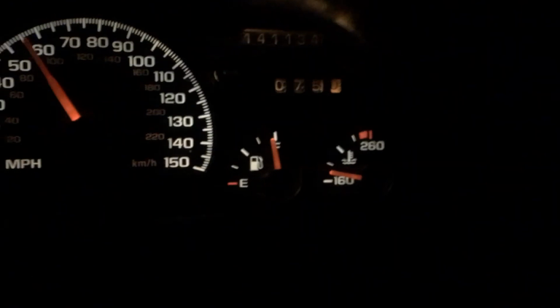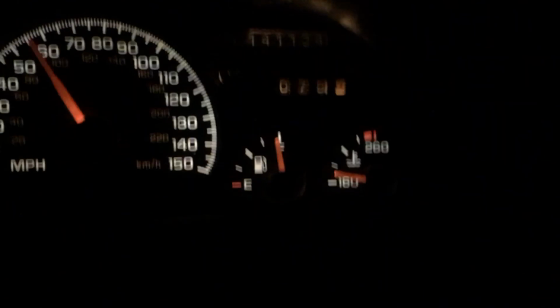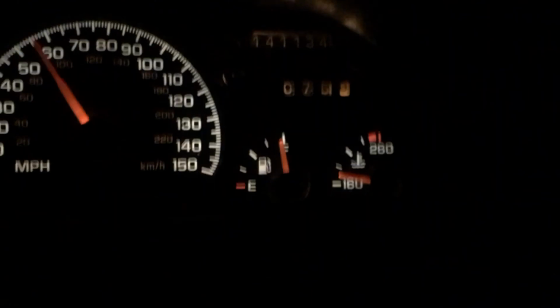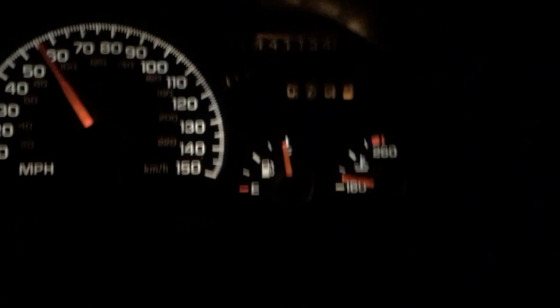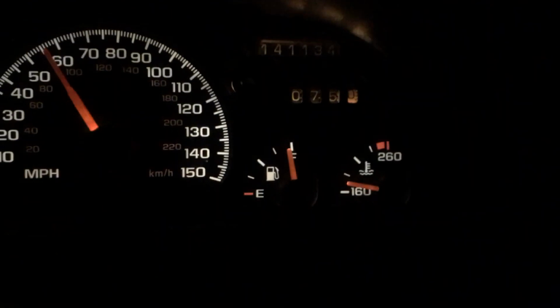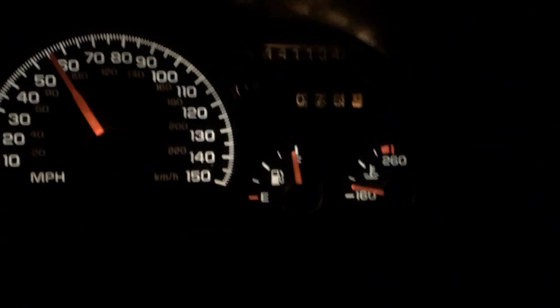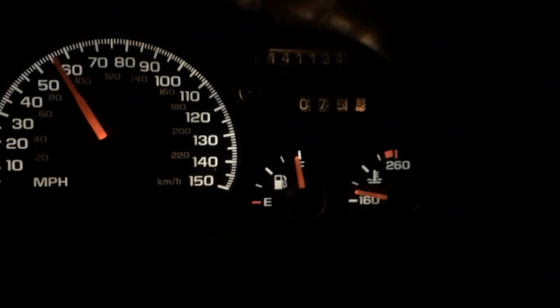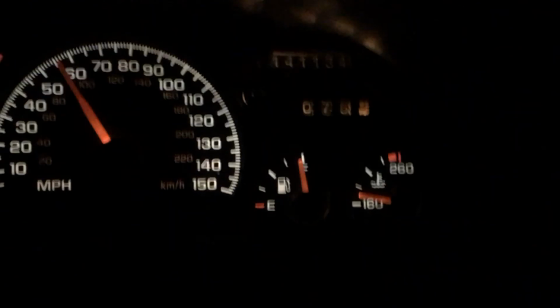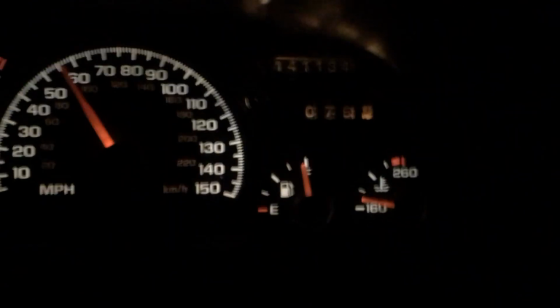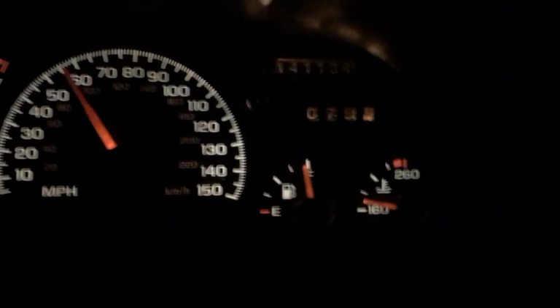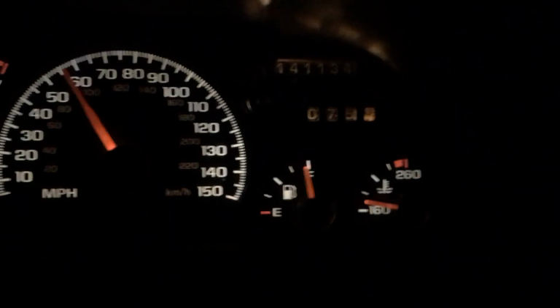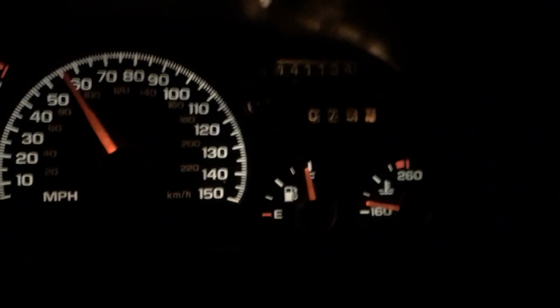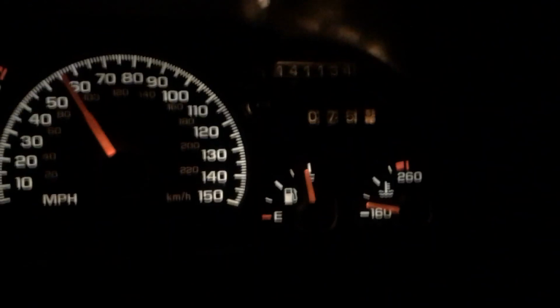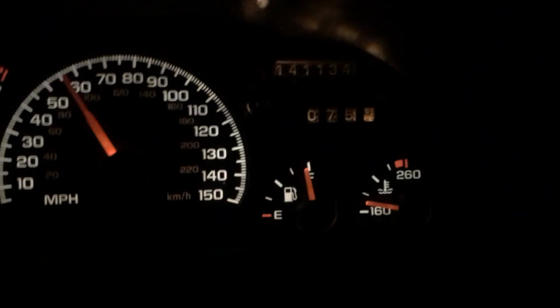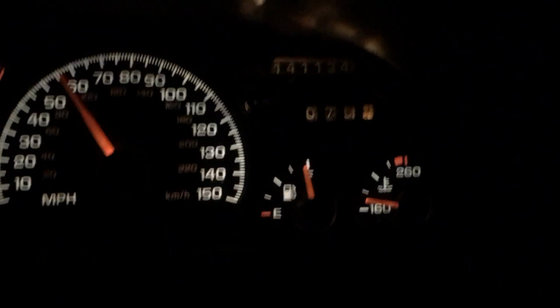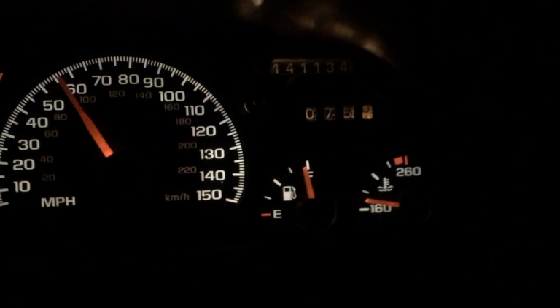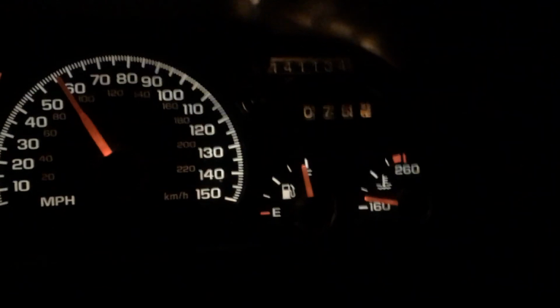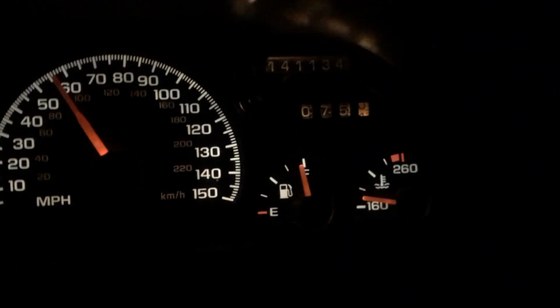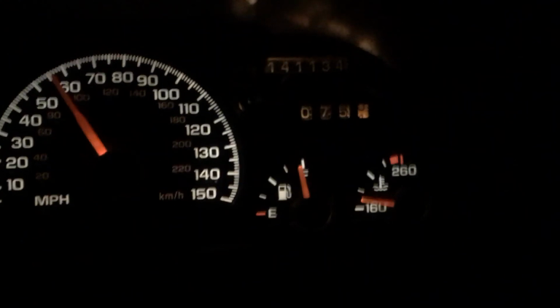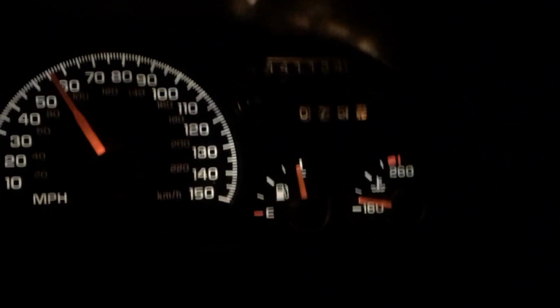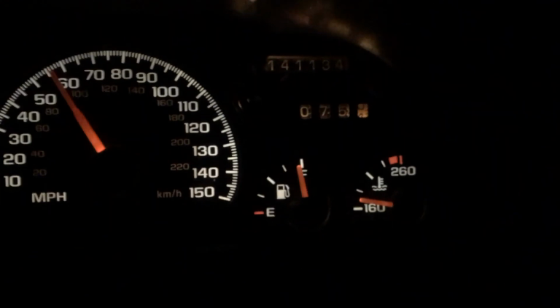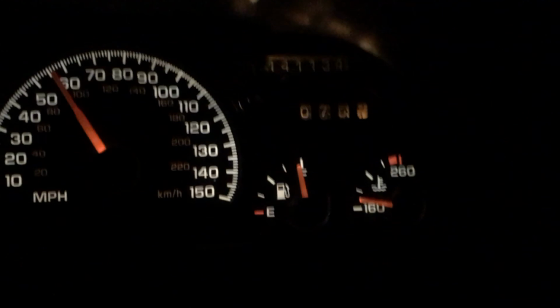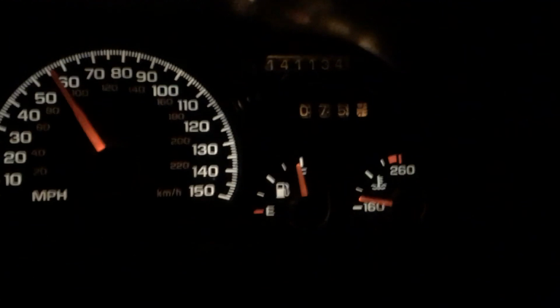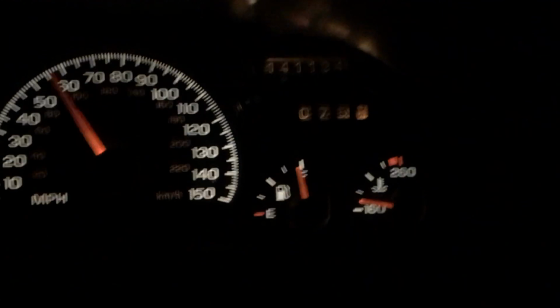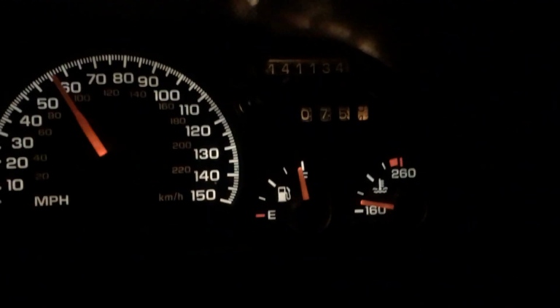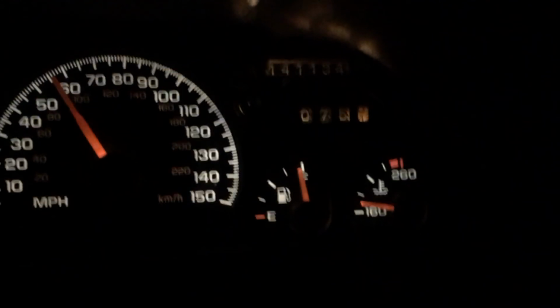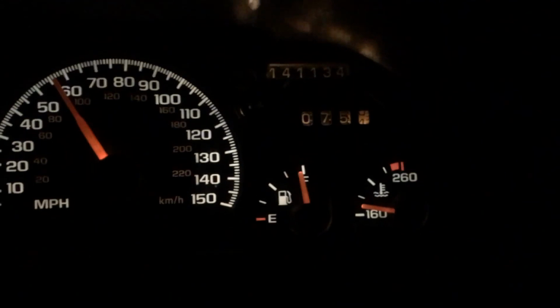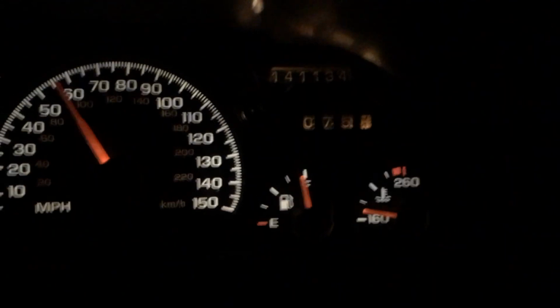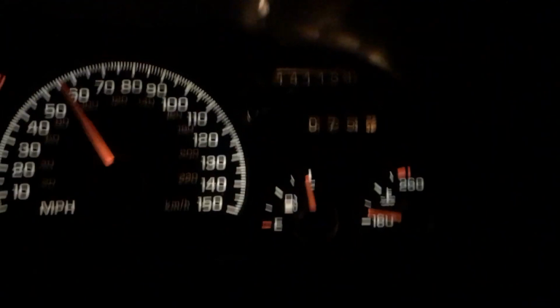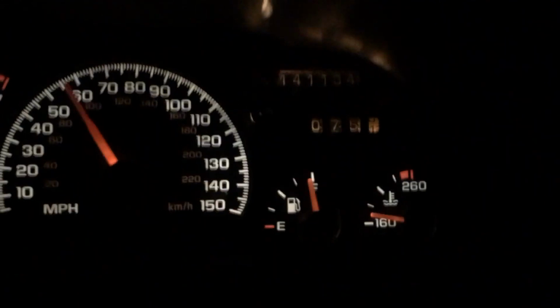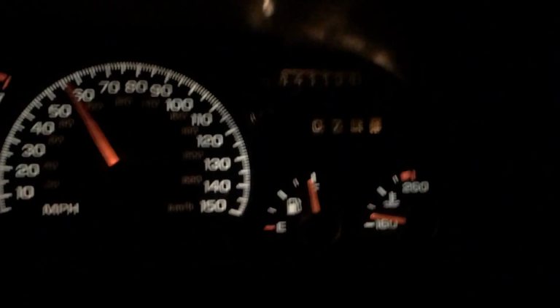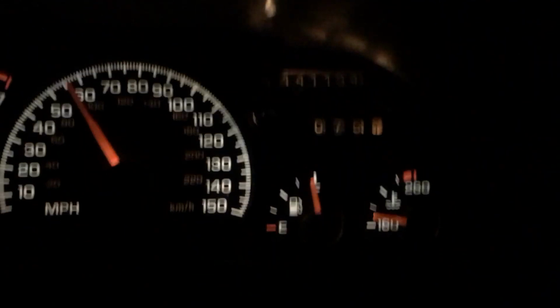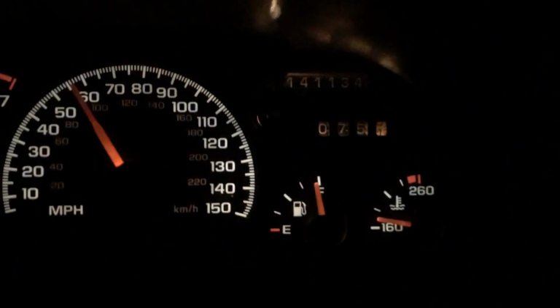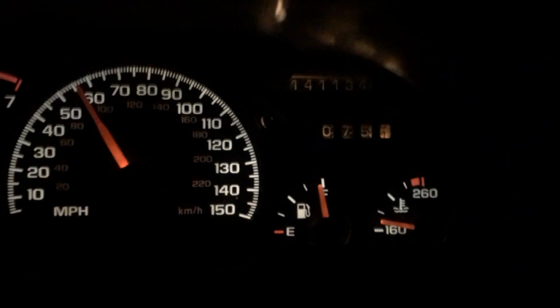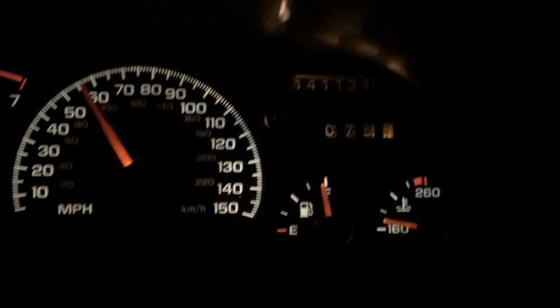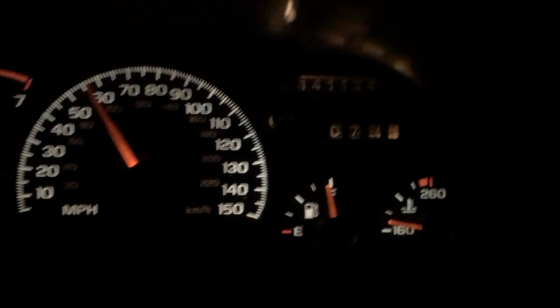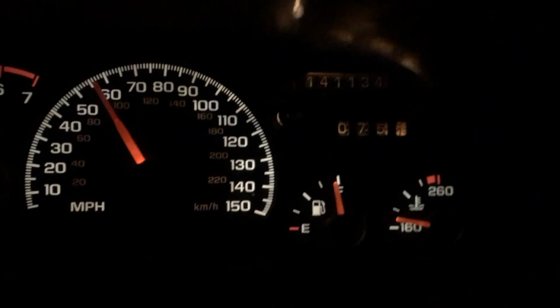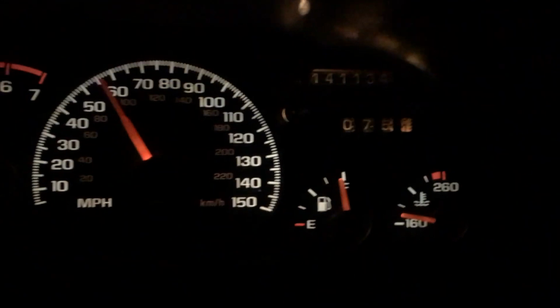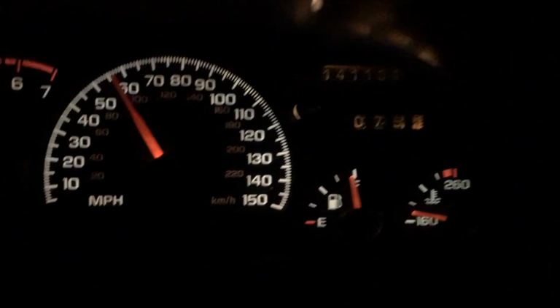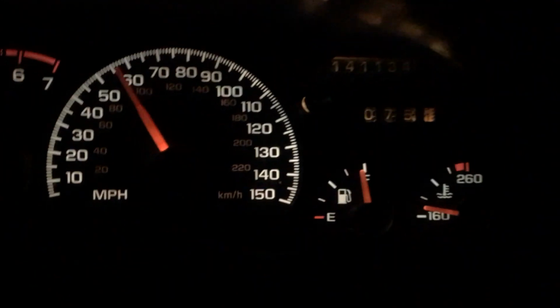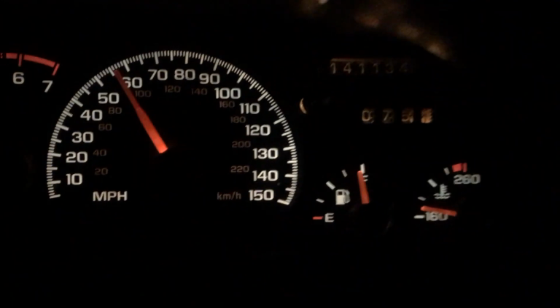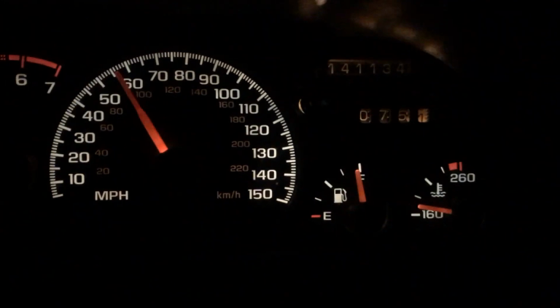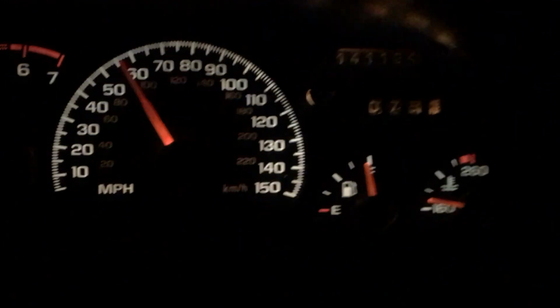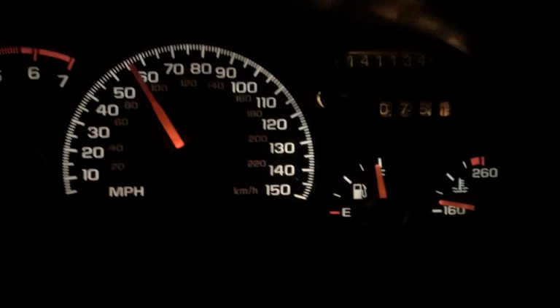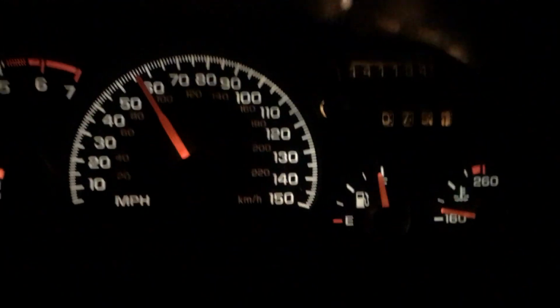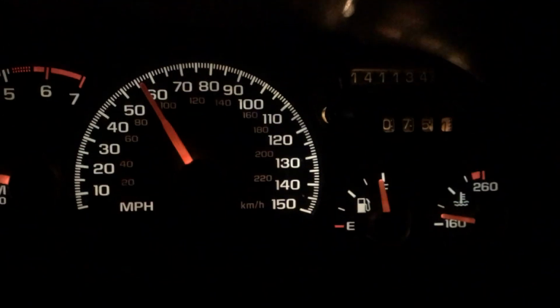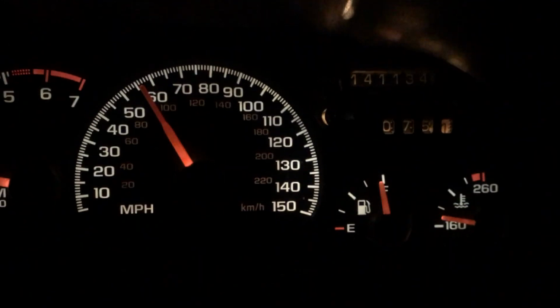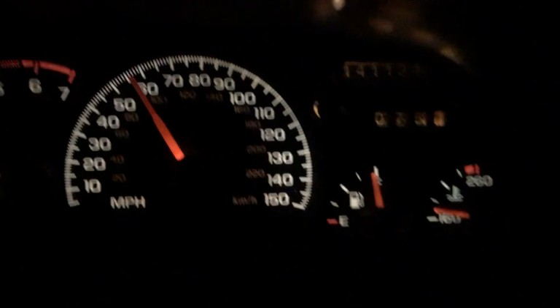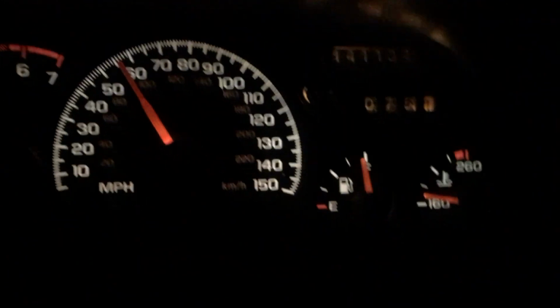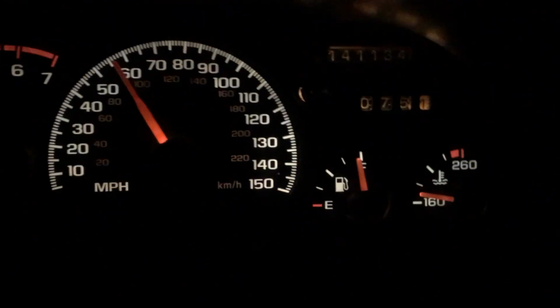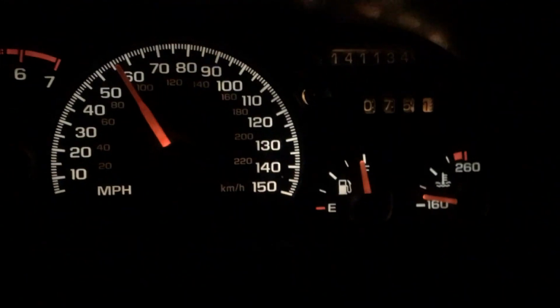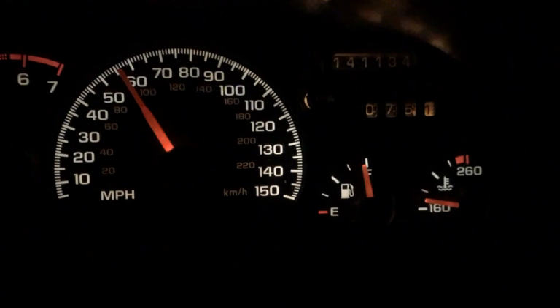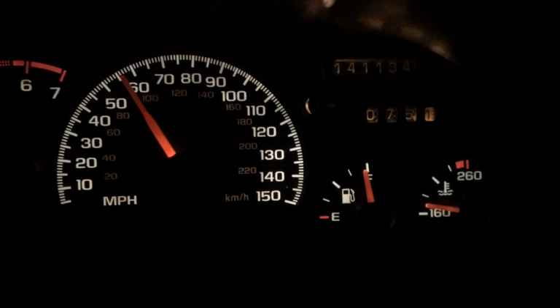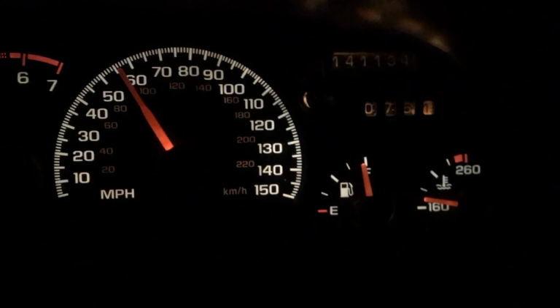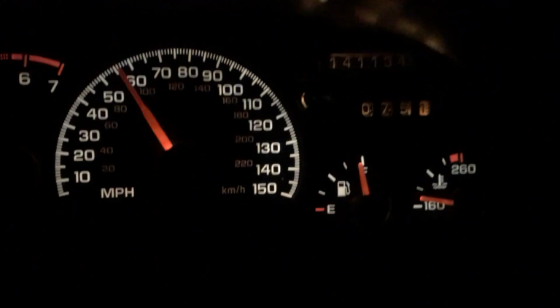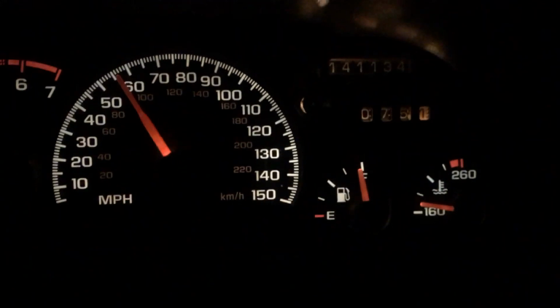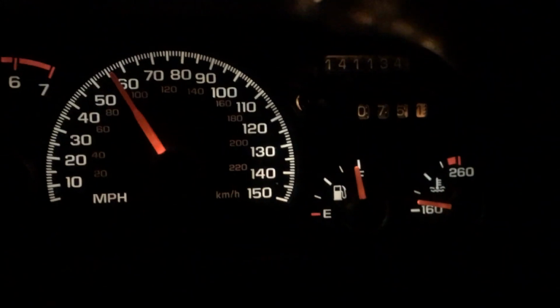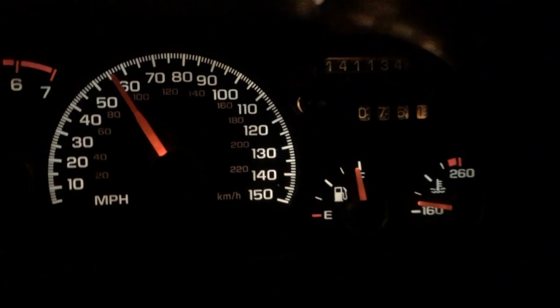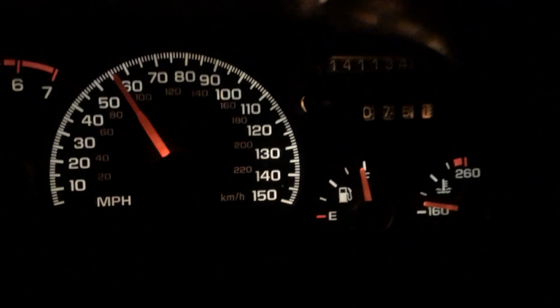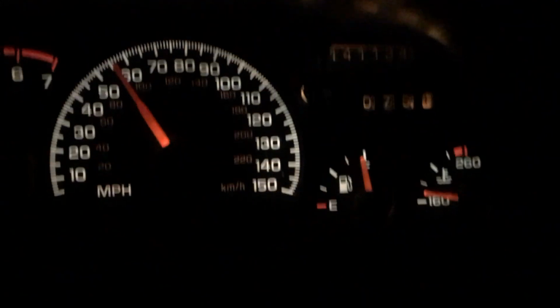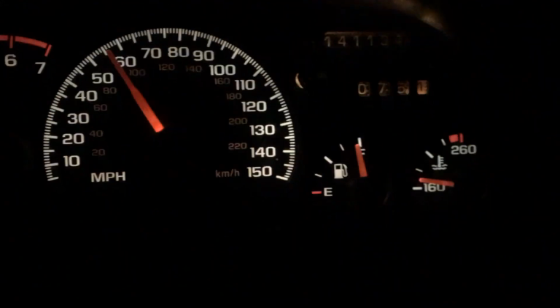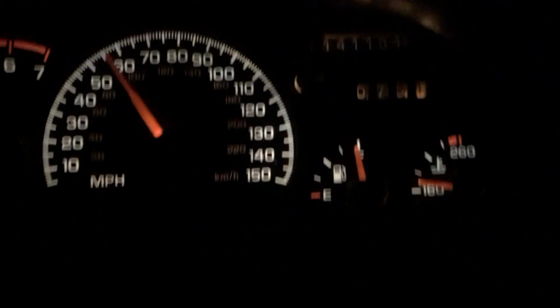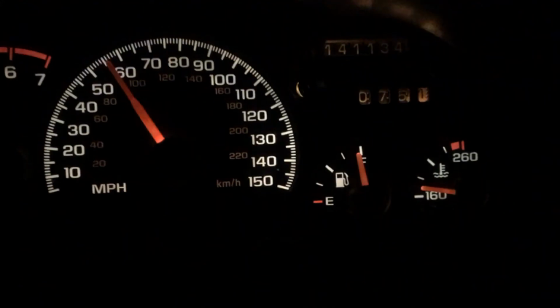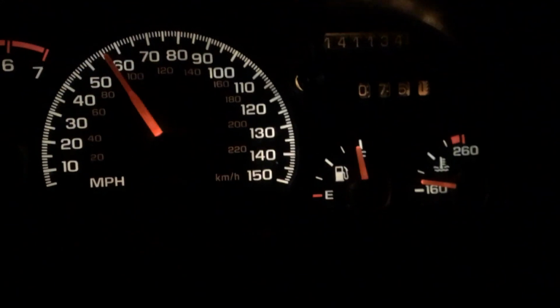Coolant's dropped down a bit, probably a little under 180 right now. I think that second notch is 185.